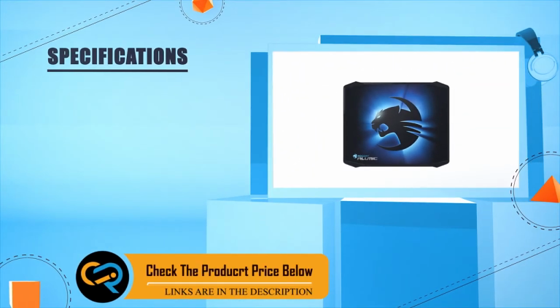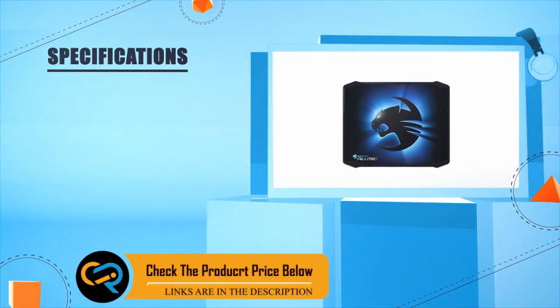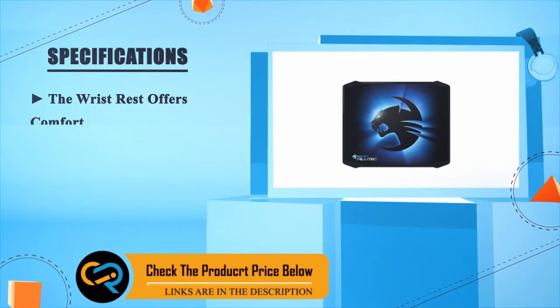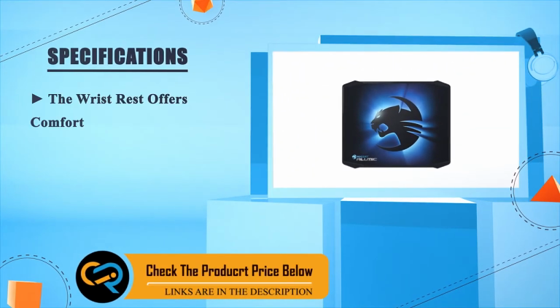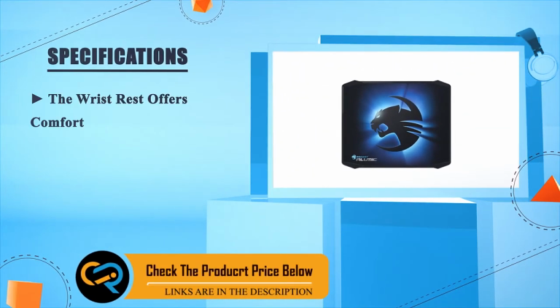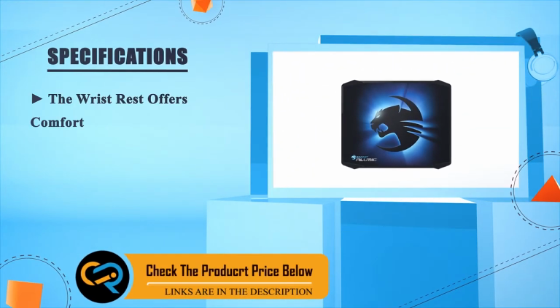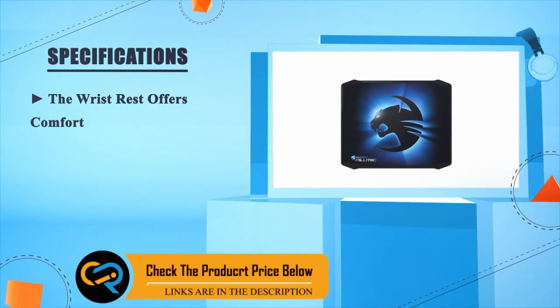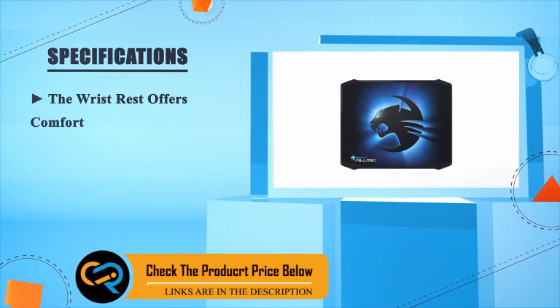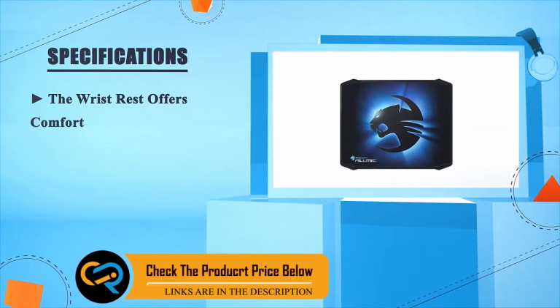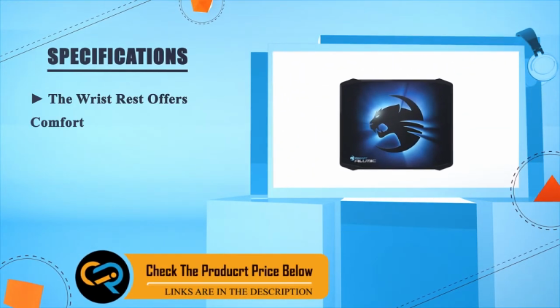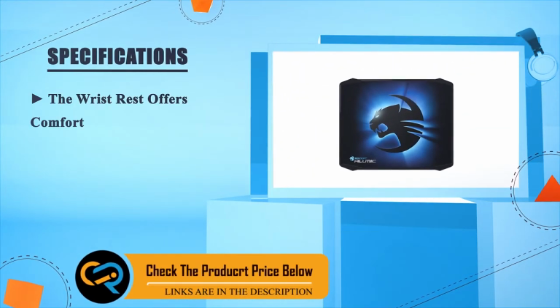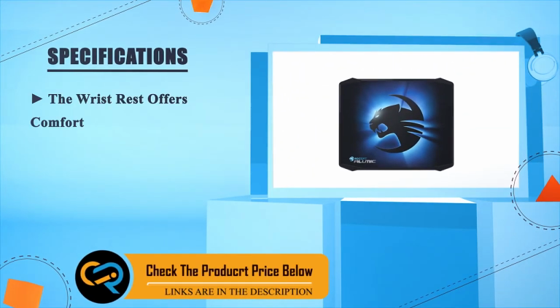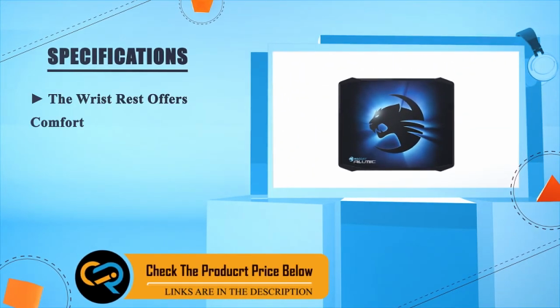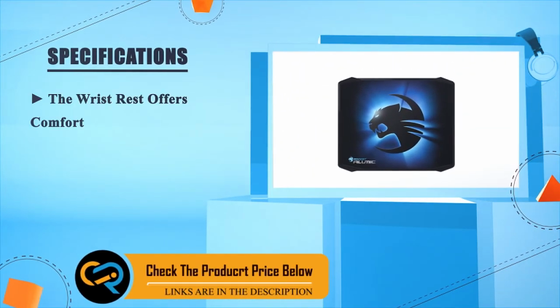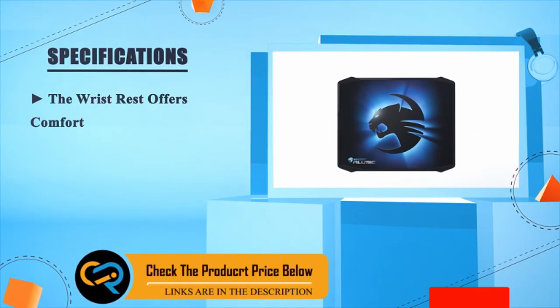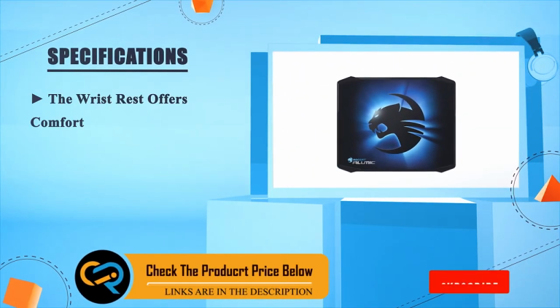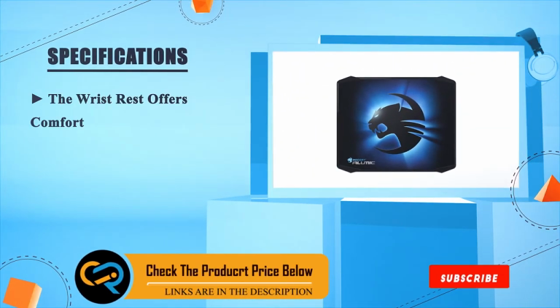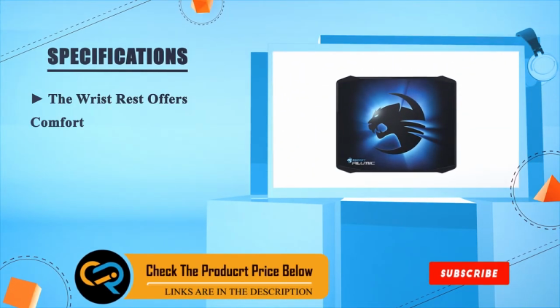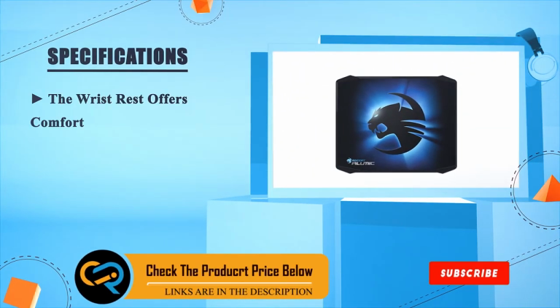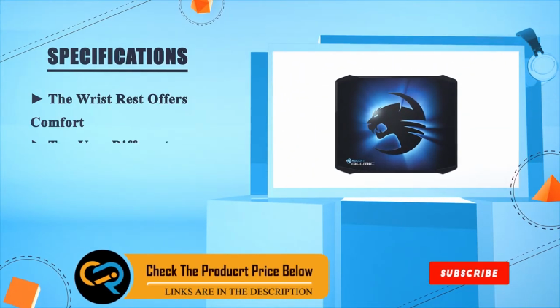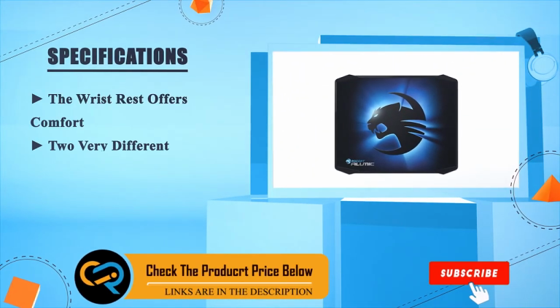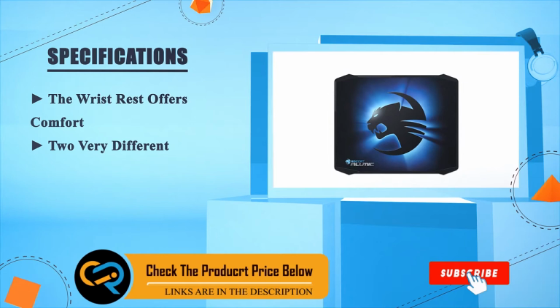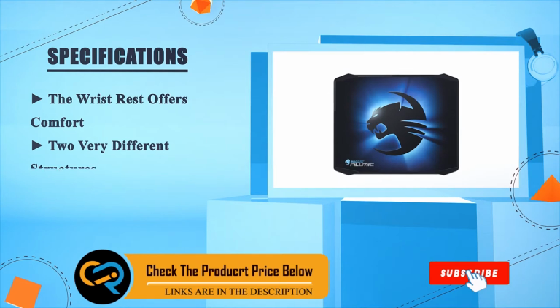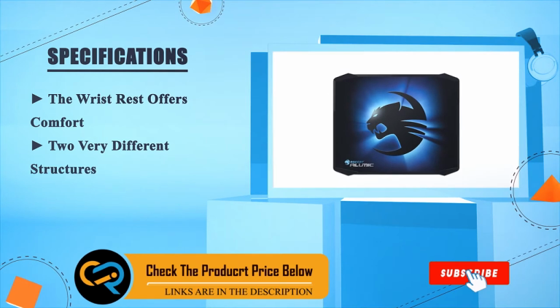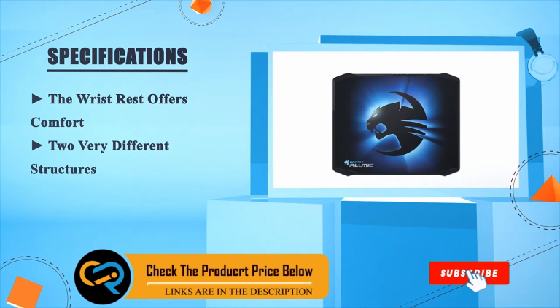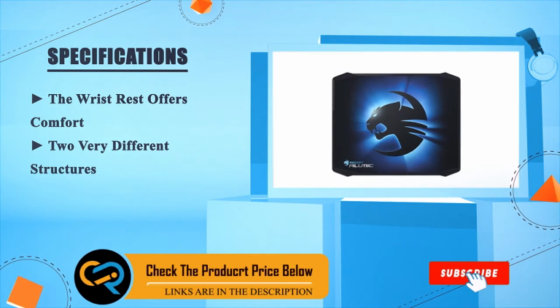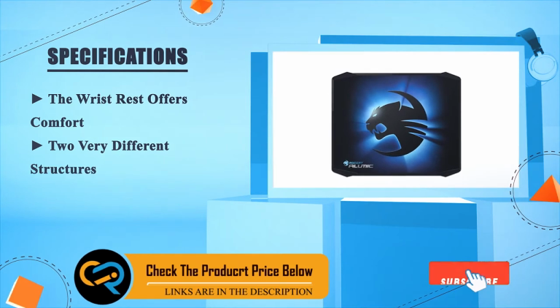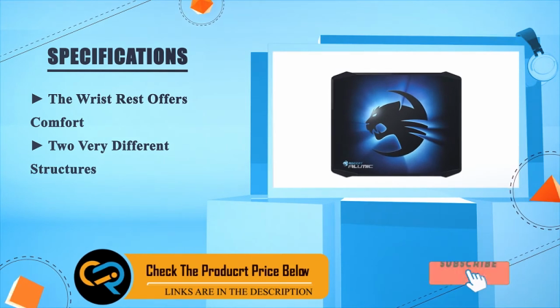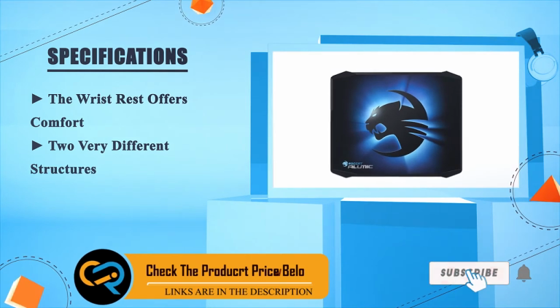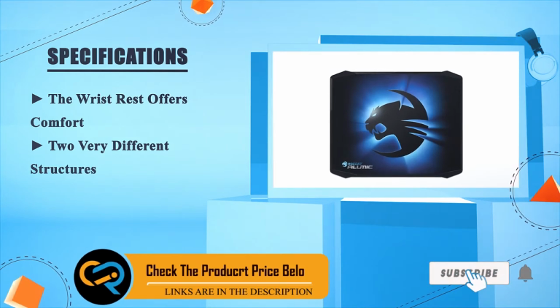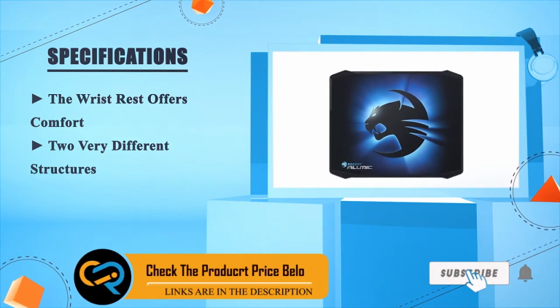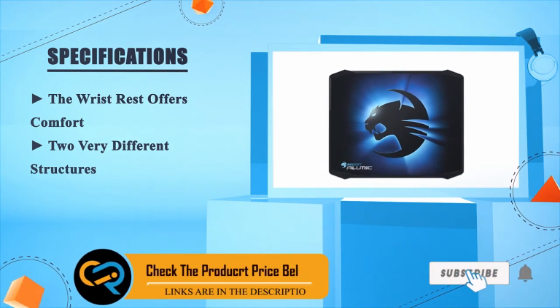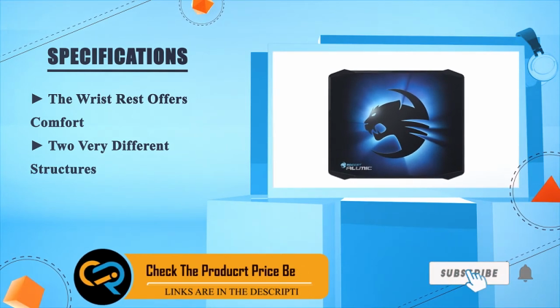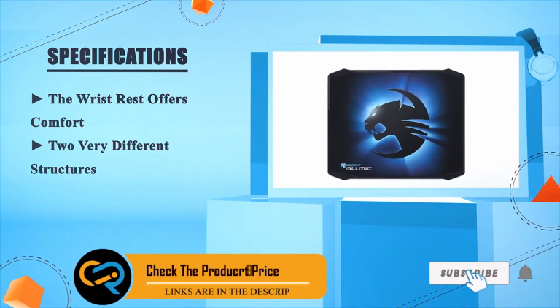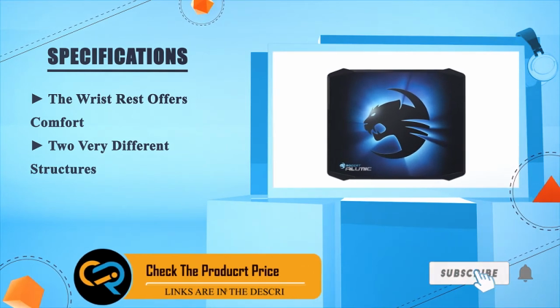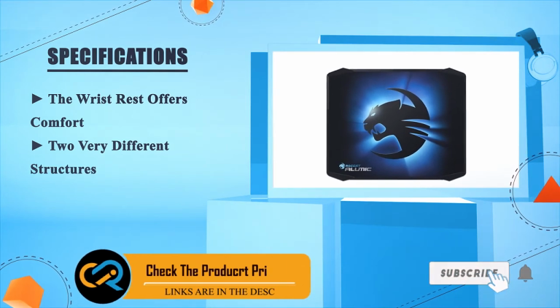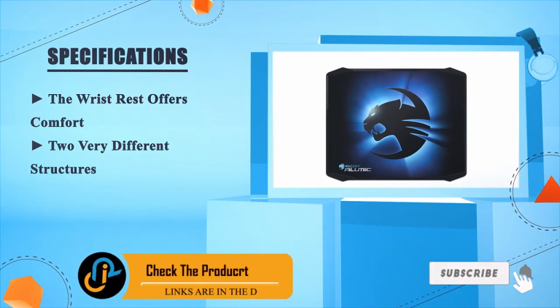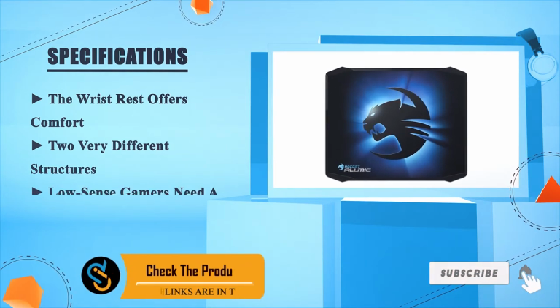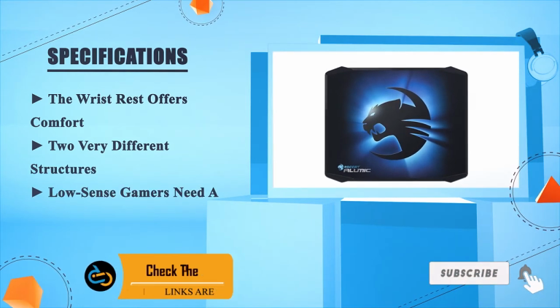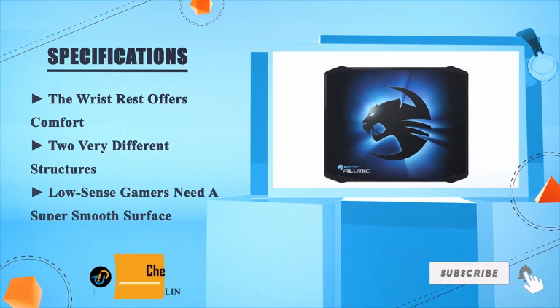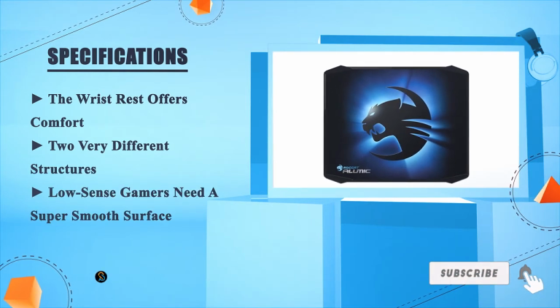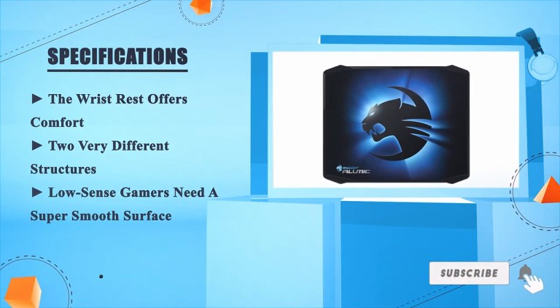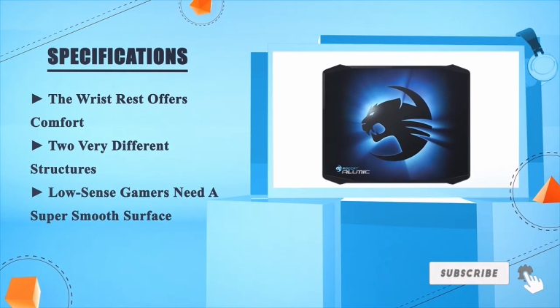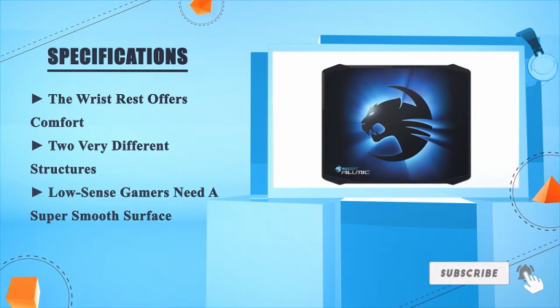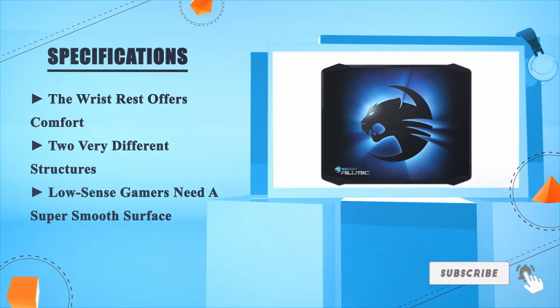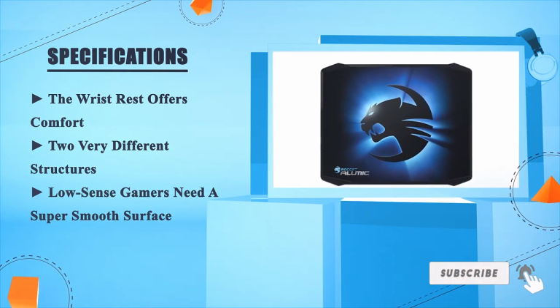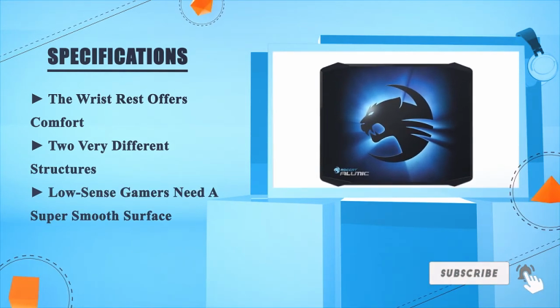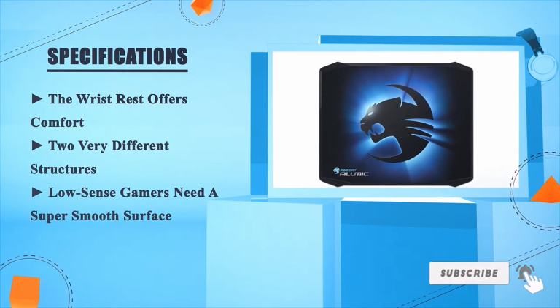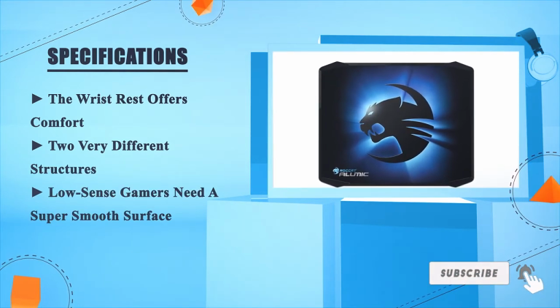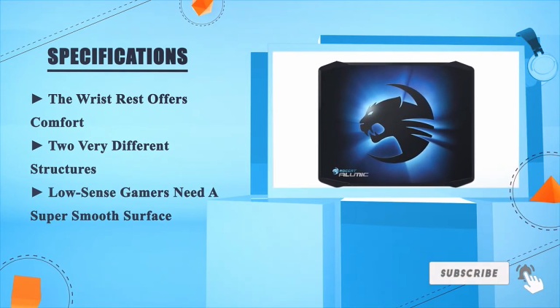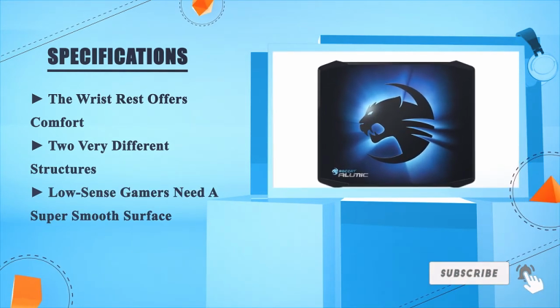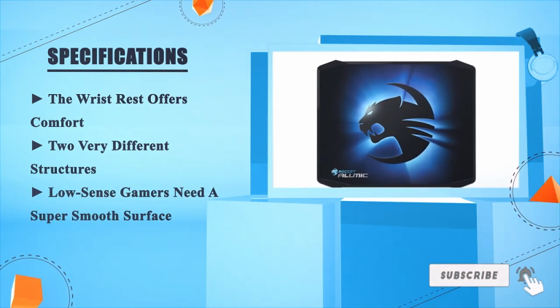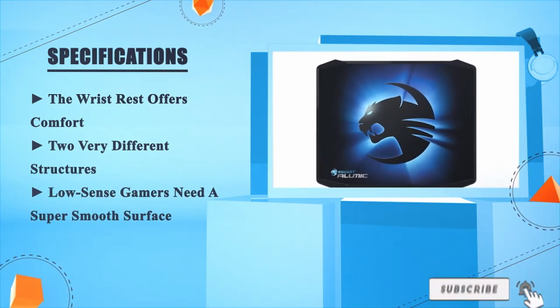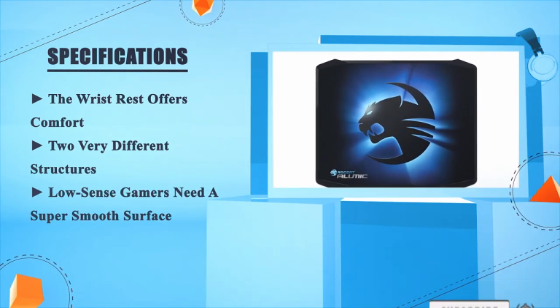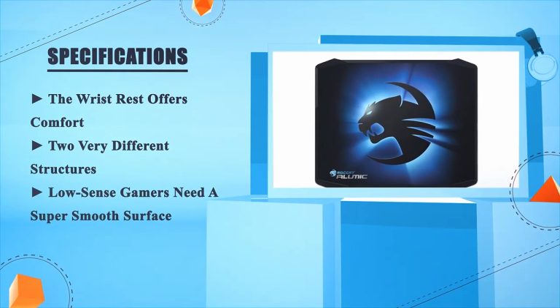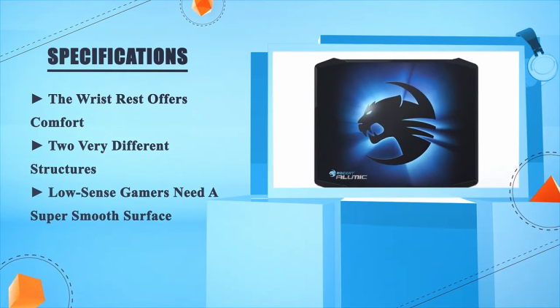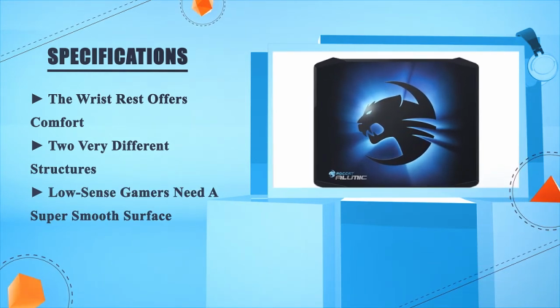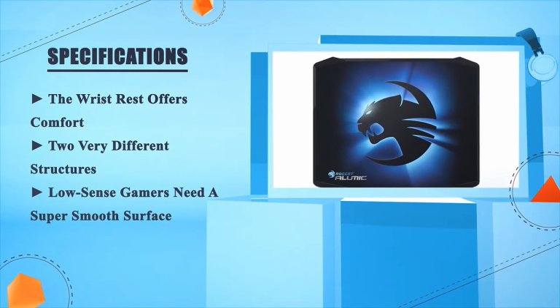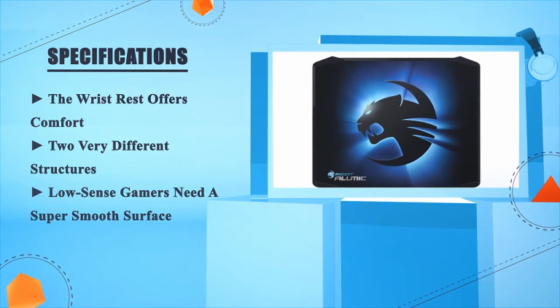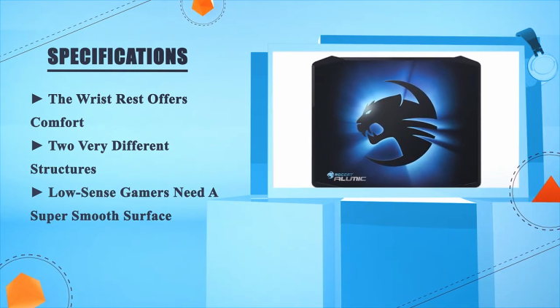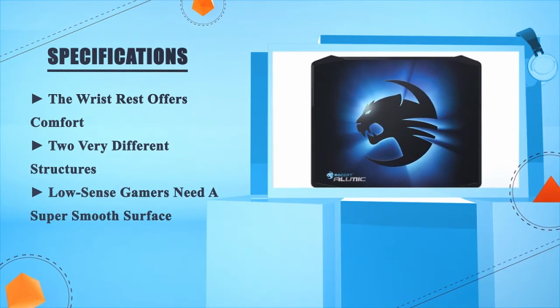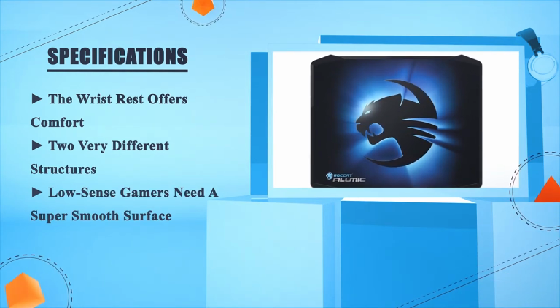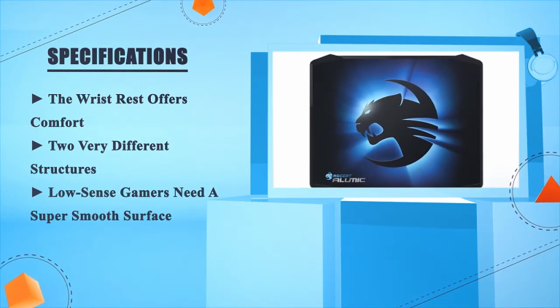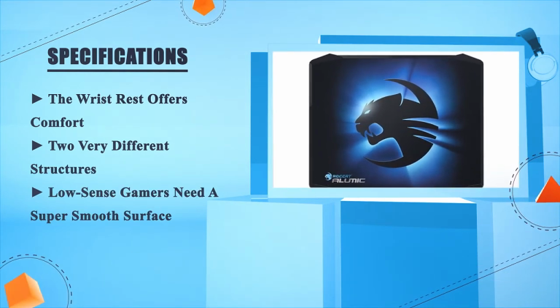The wrist rest offers comfort, and the two very different surface structures mean that low sense gamers have access to a super smooth surface.